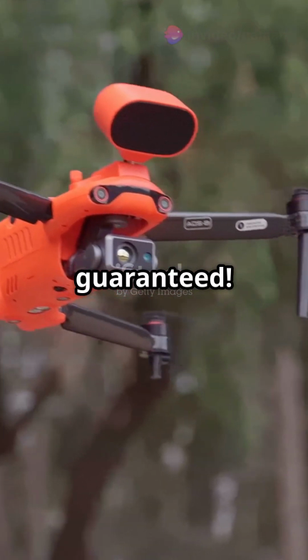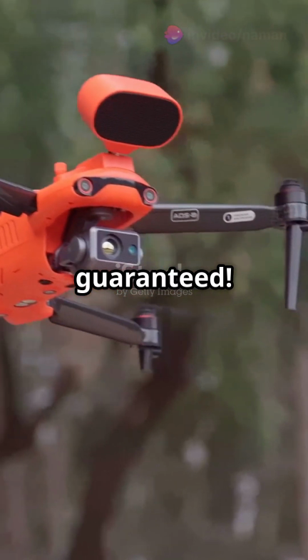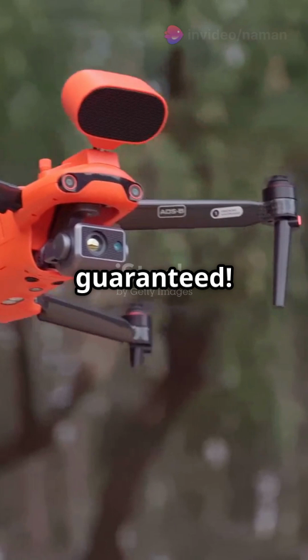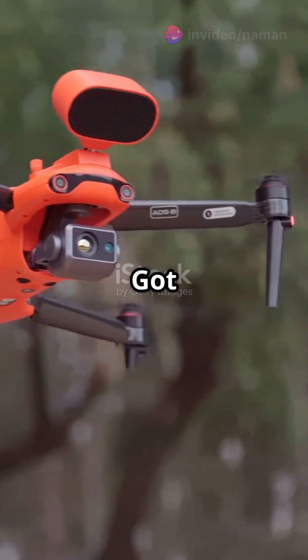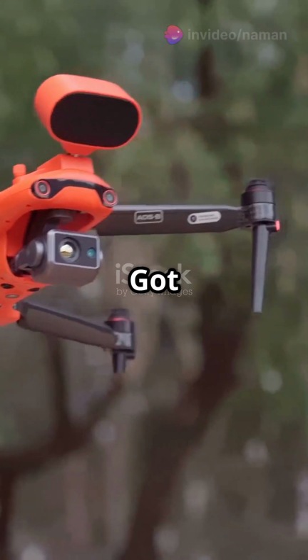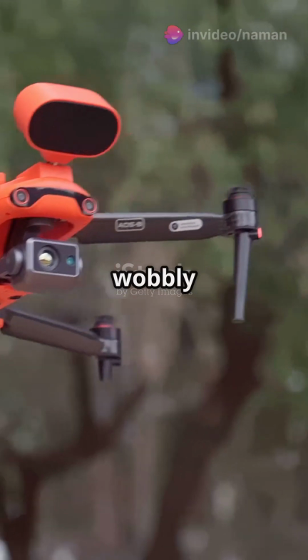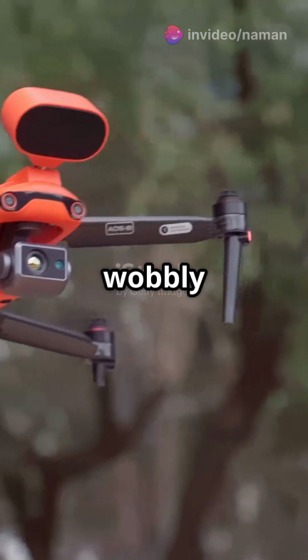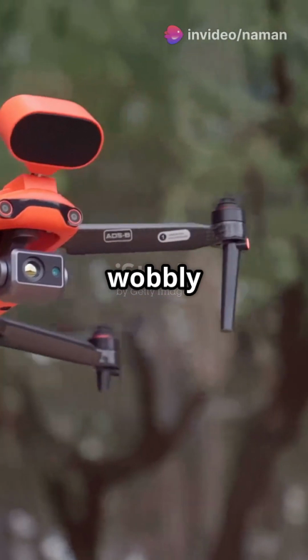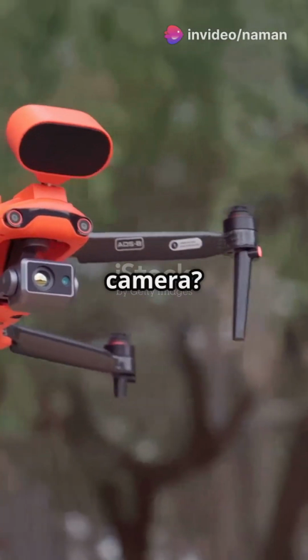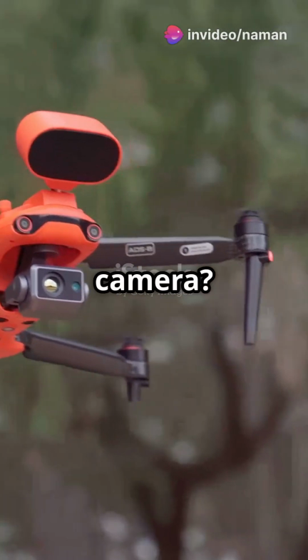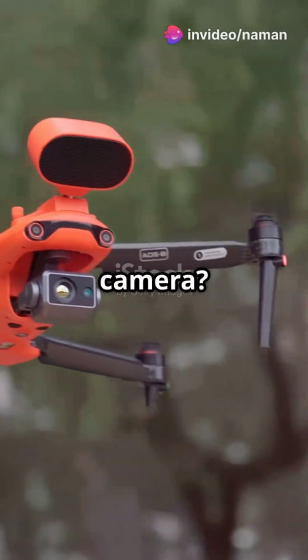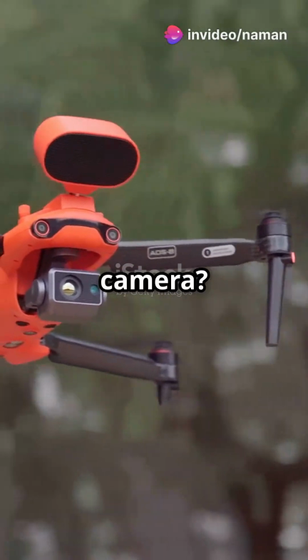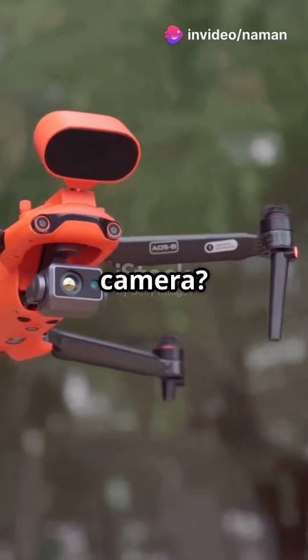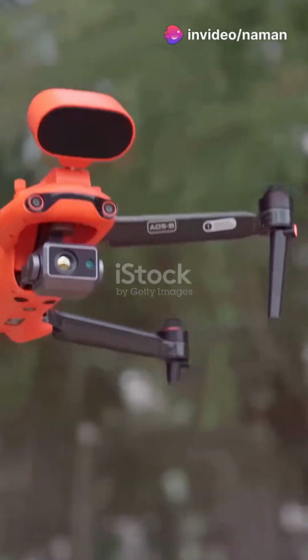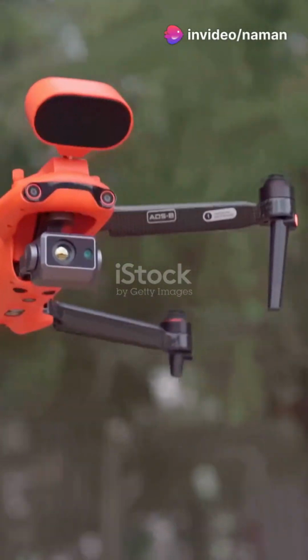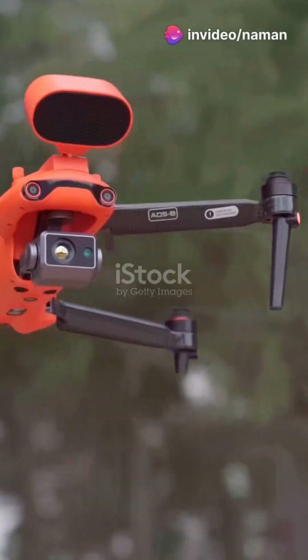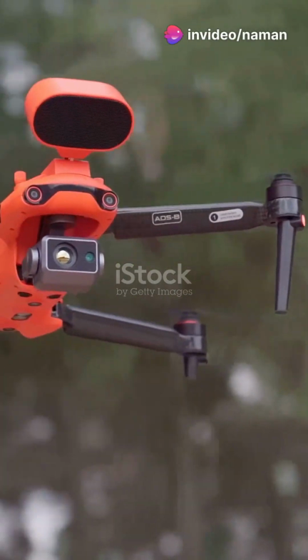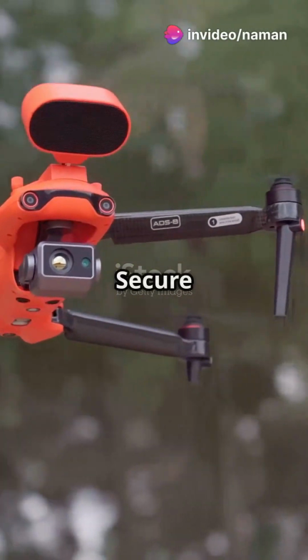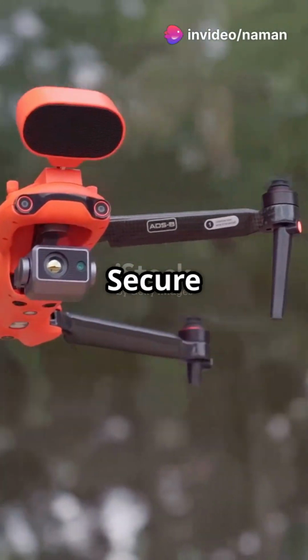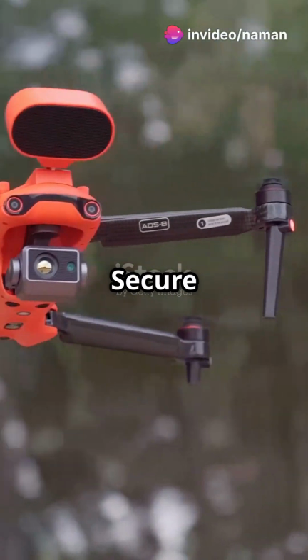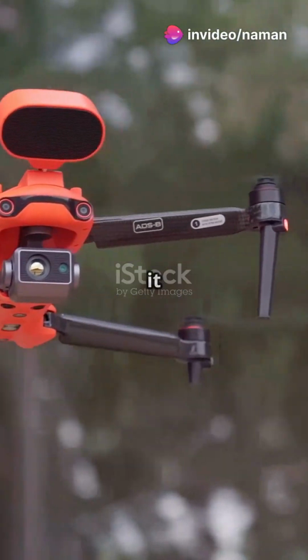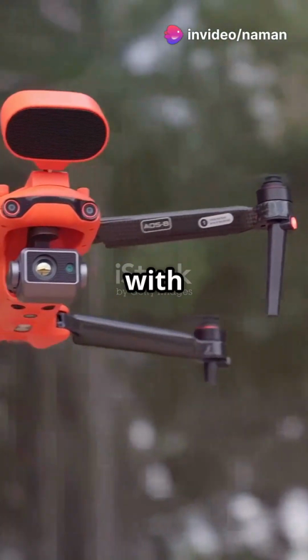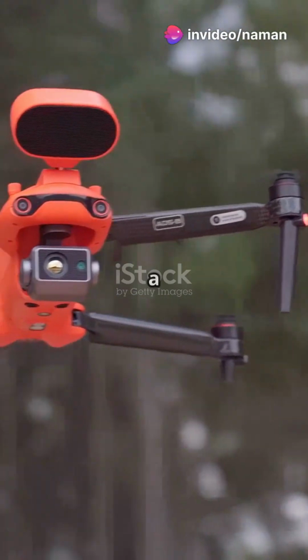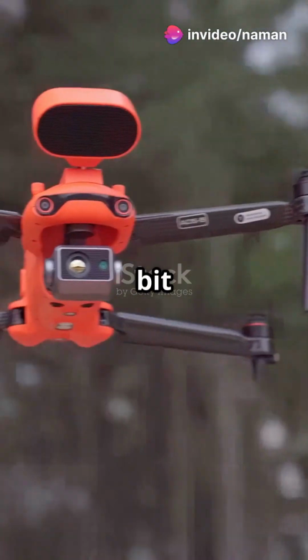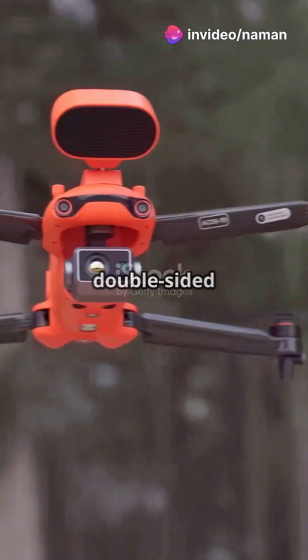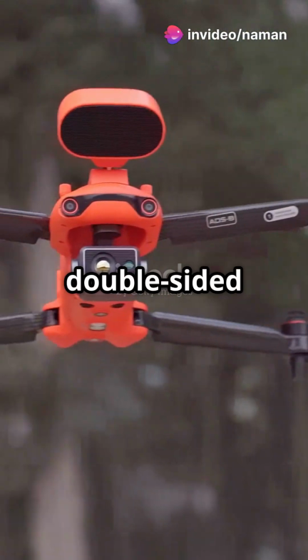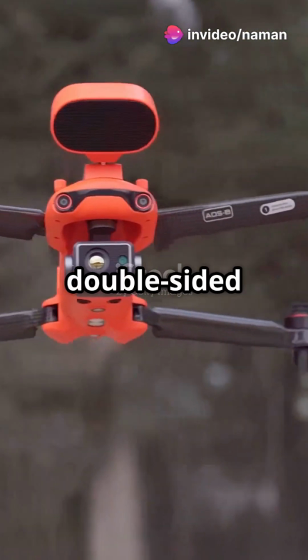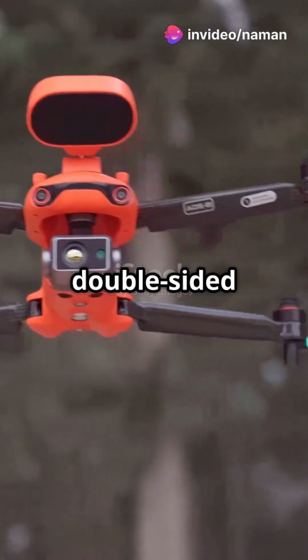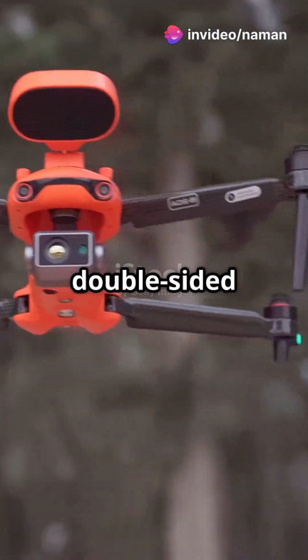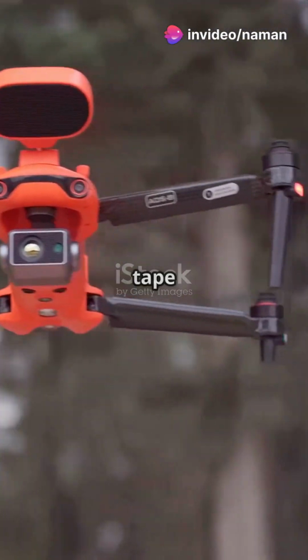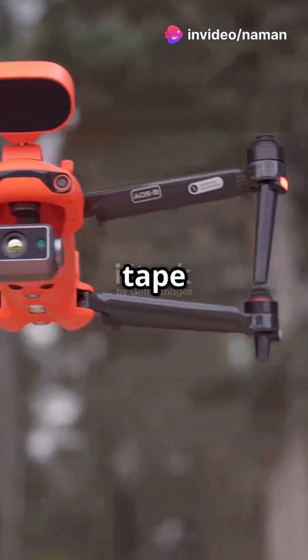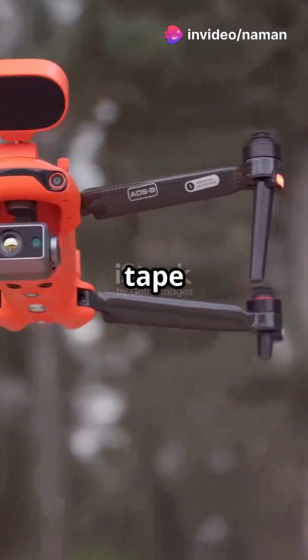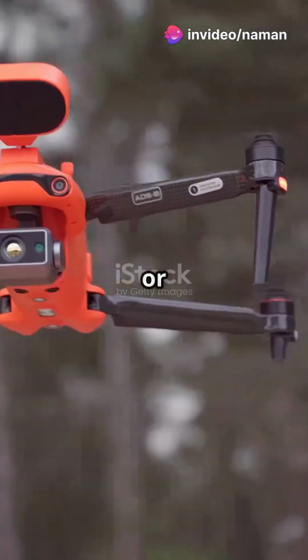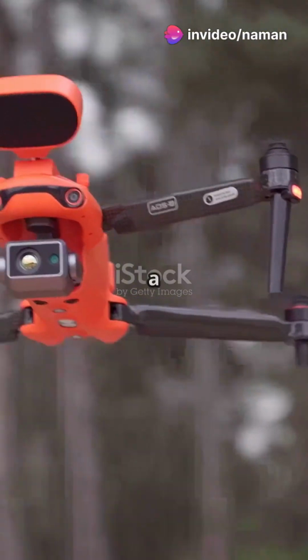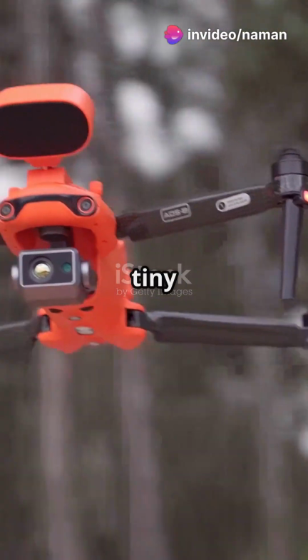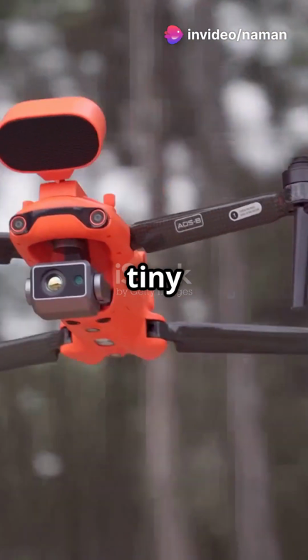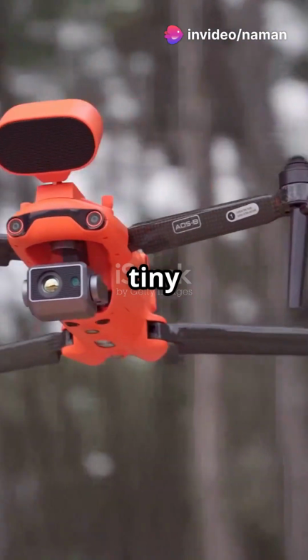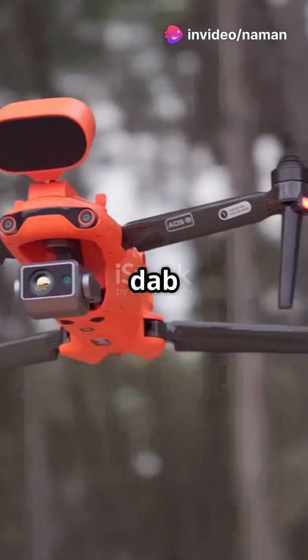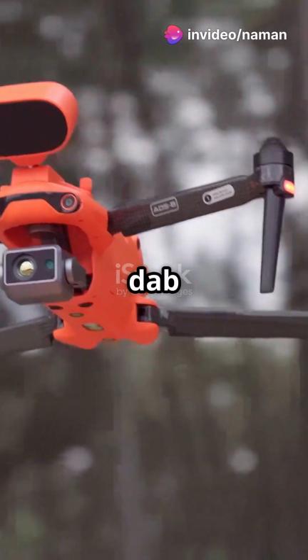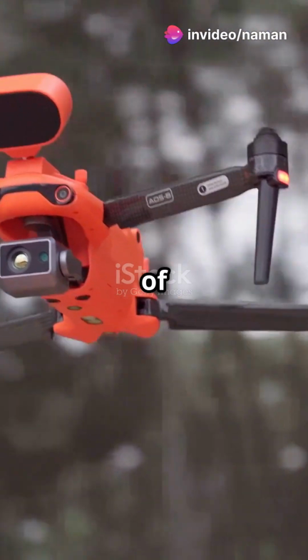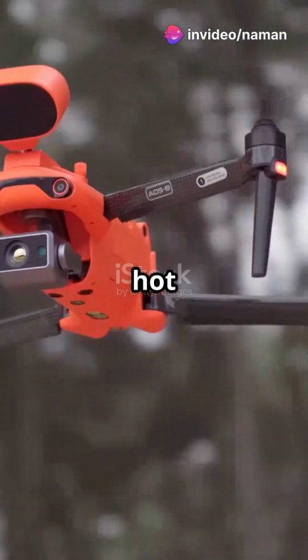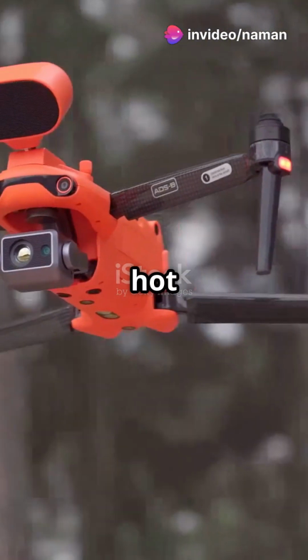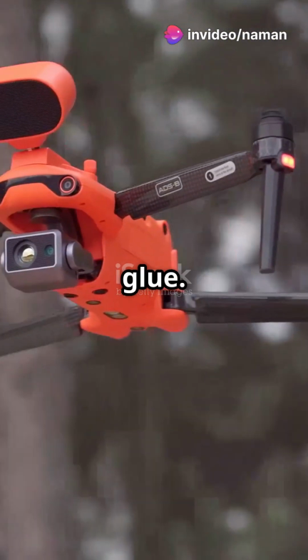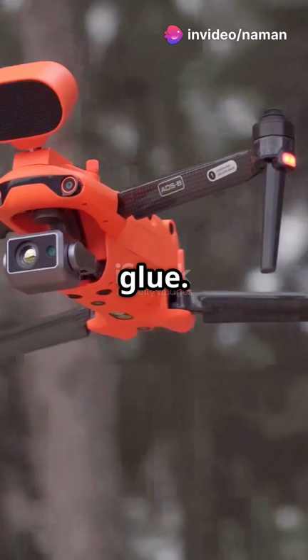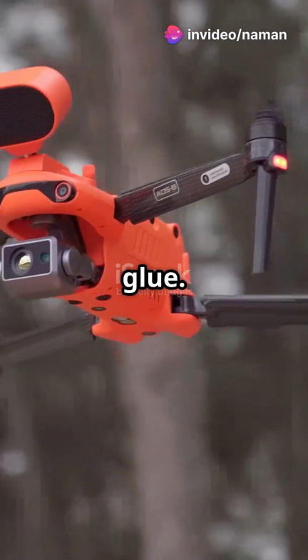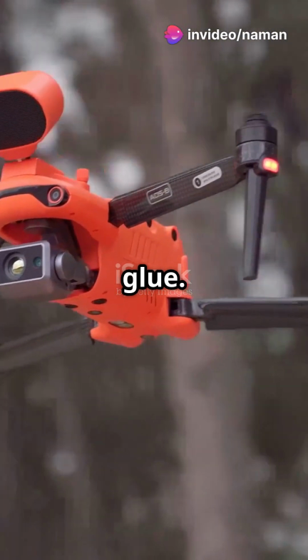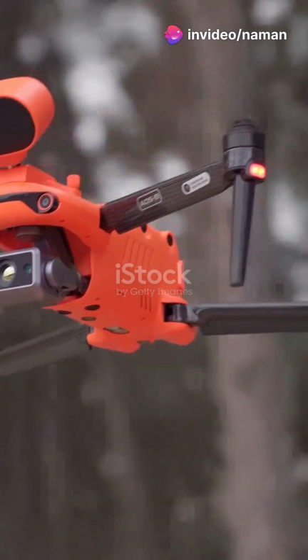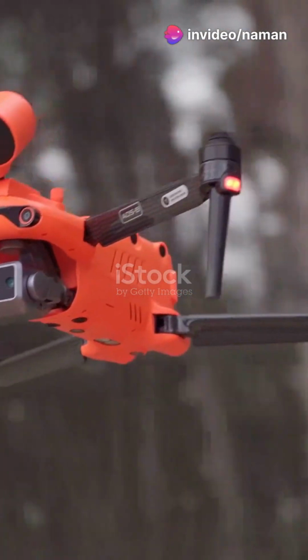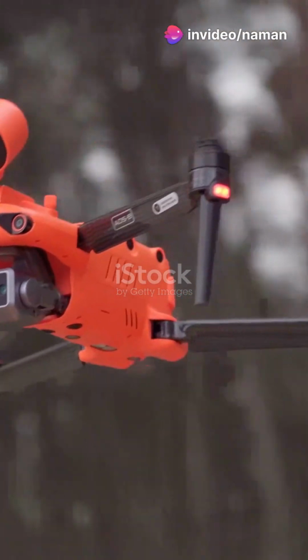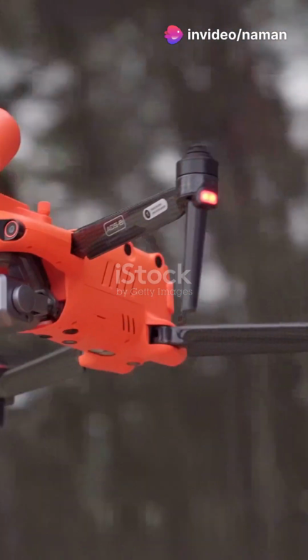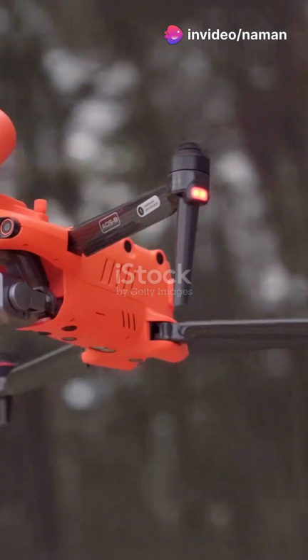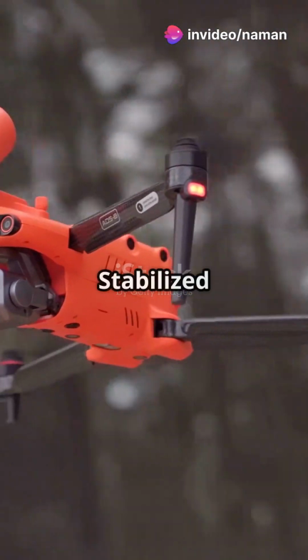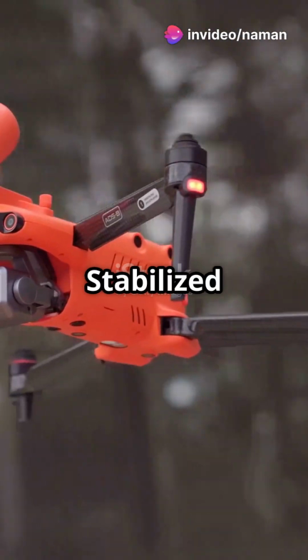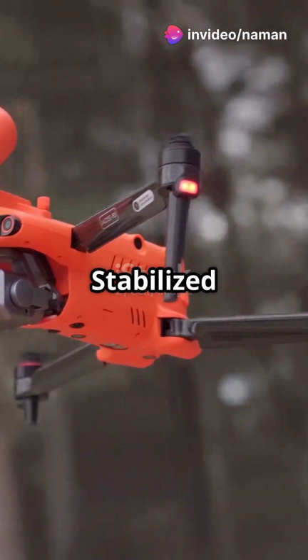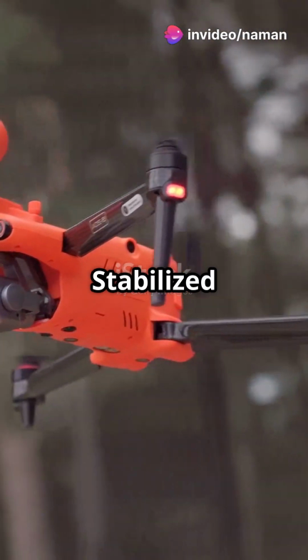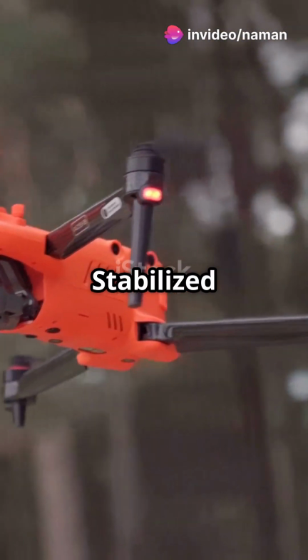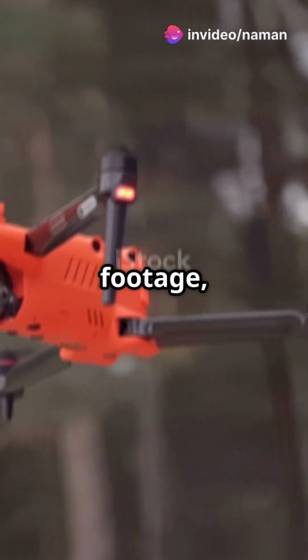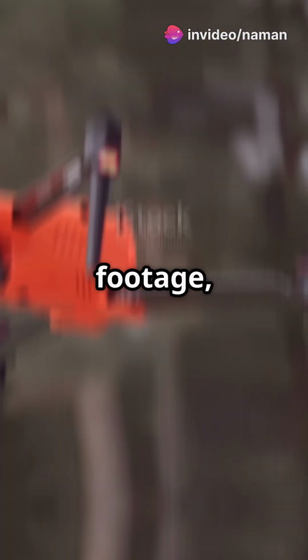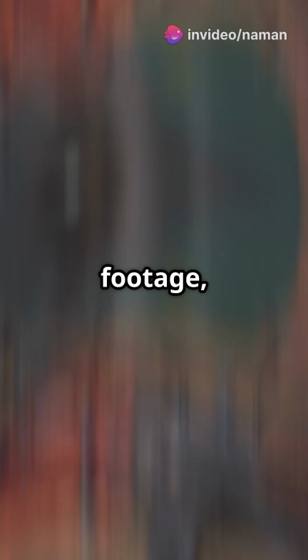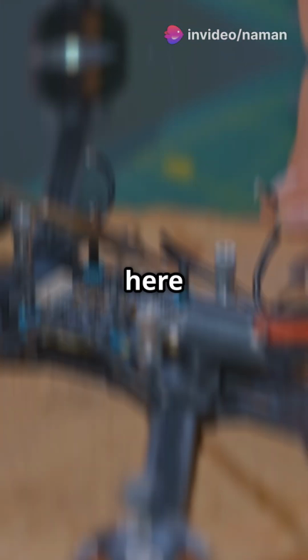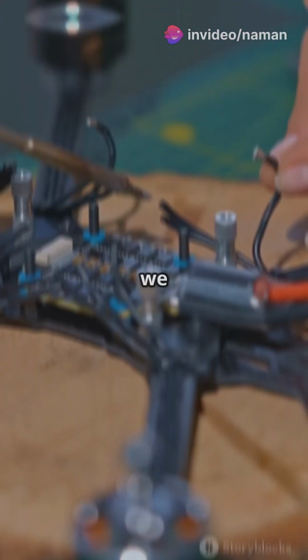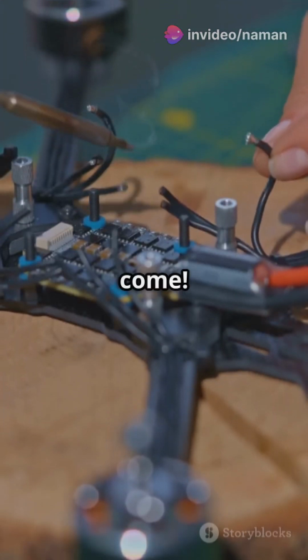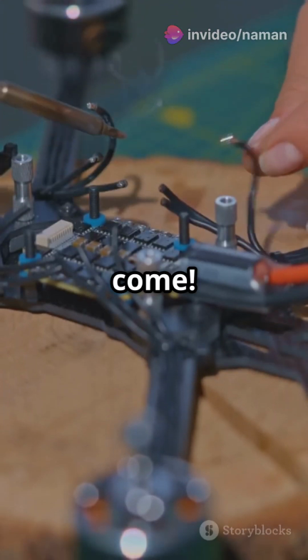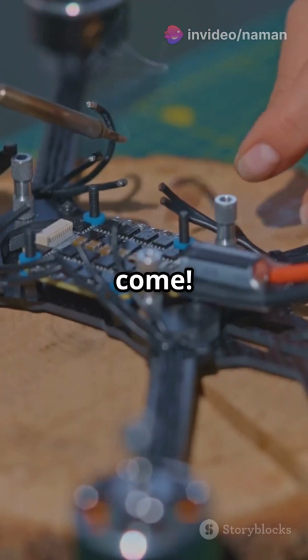Got a wobbly camera? Secure it with a bit of double-sided tape or a tiny dab of hot glue. Stabilized footage, here we come.